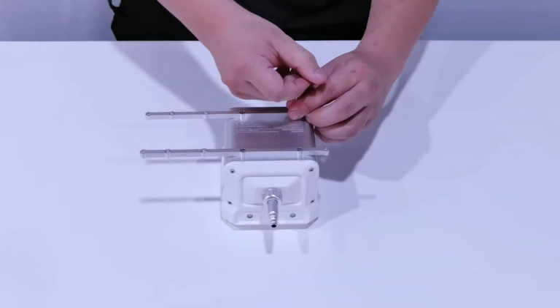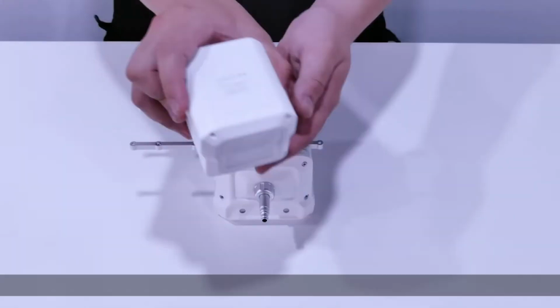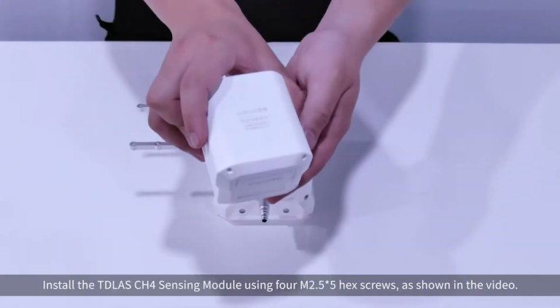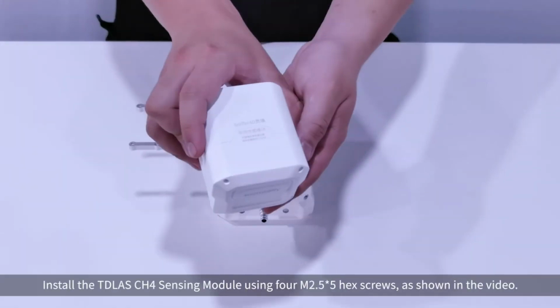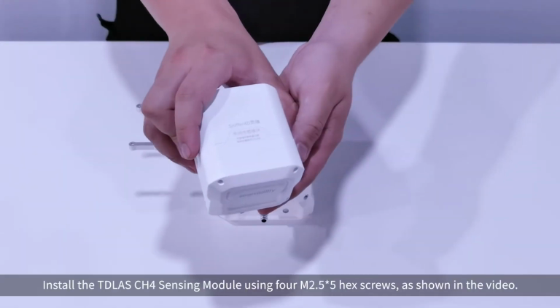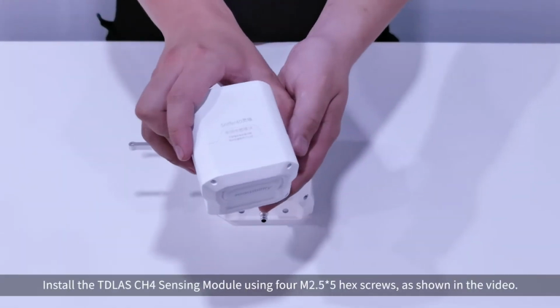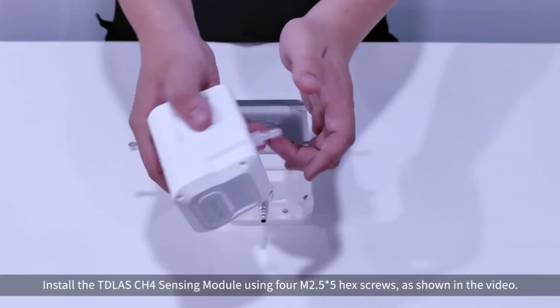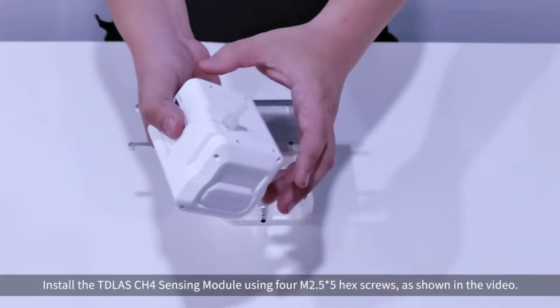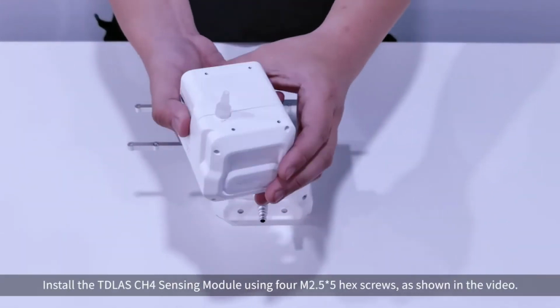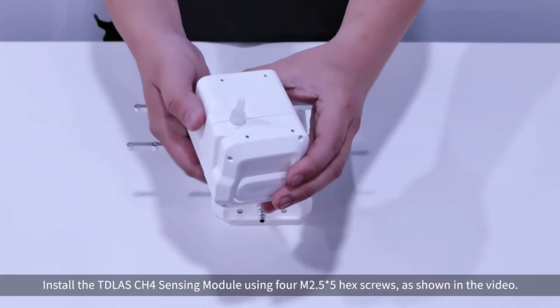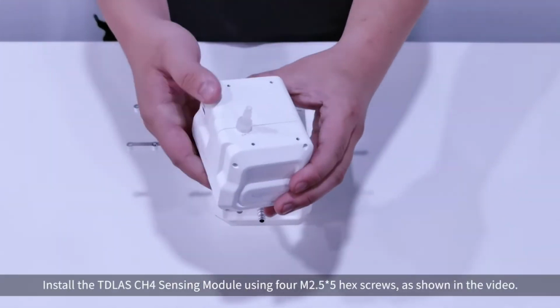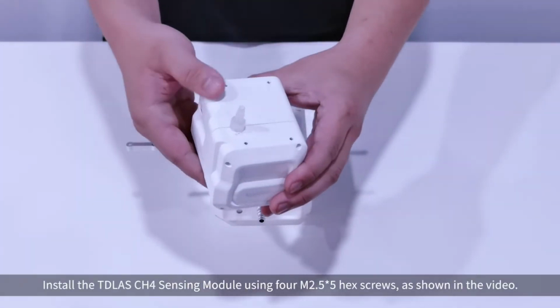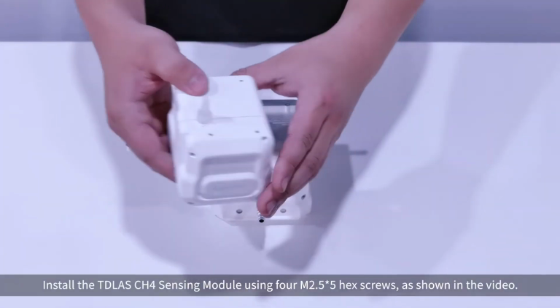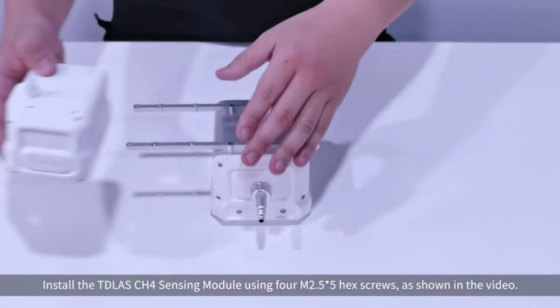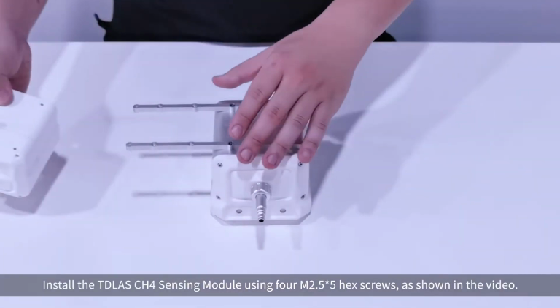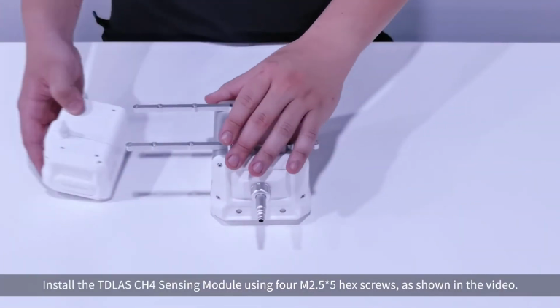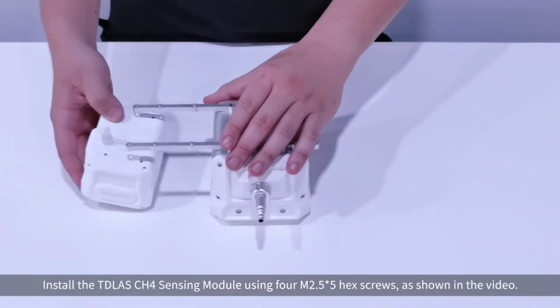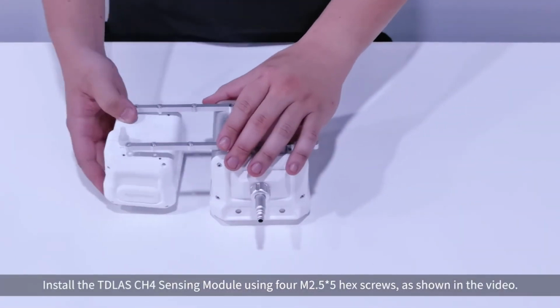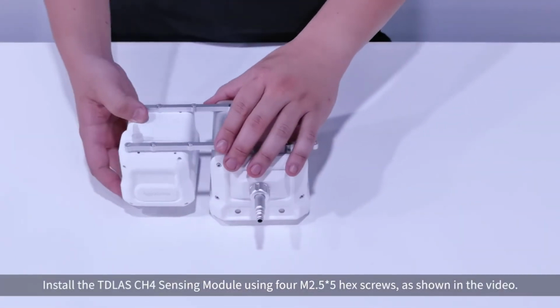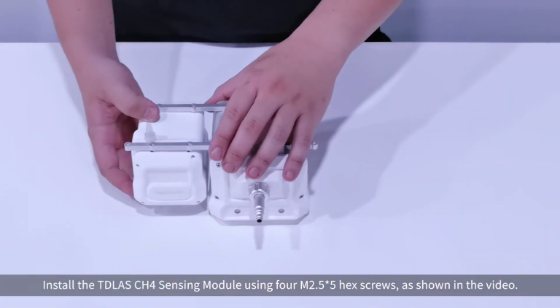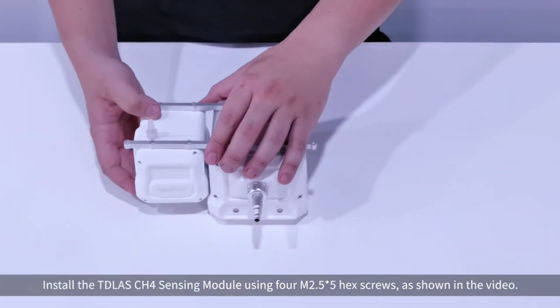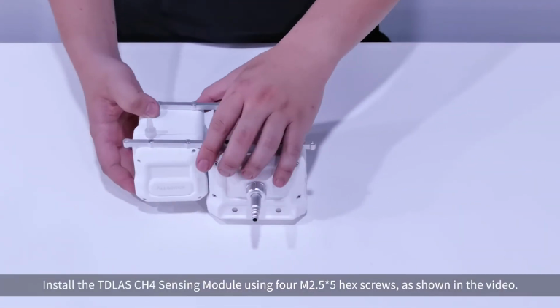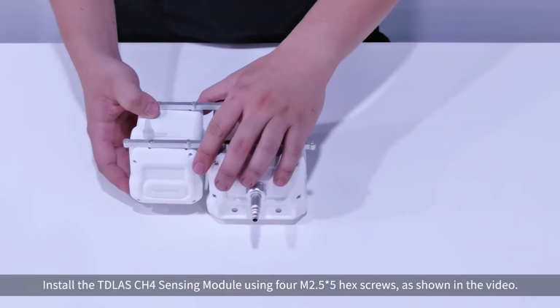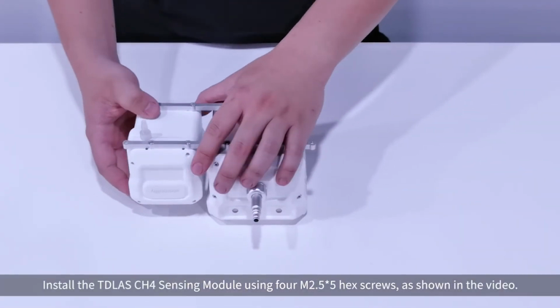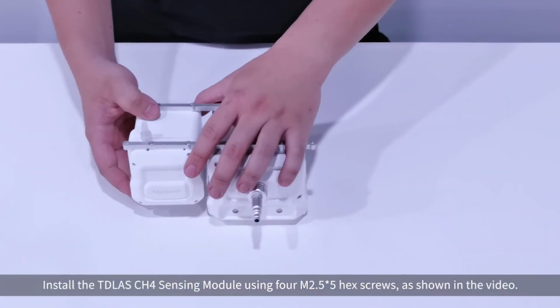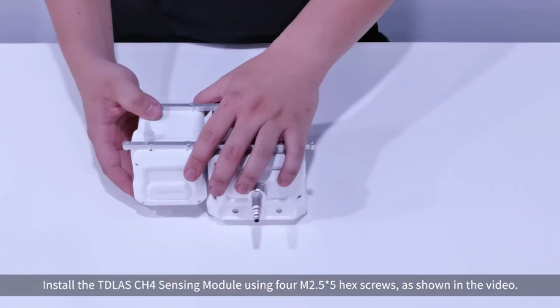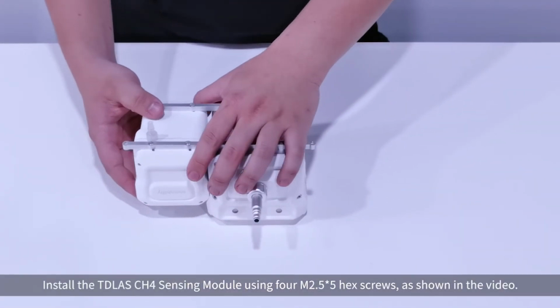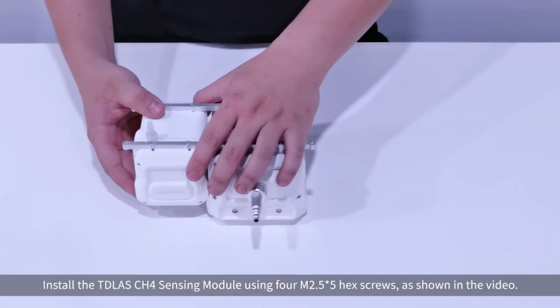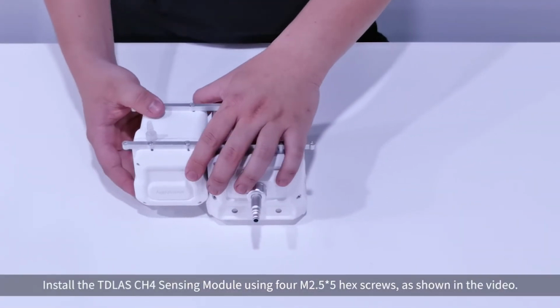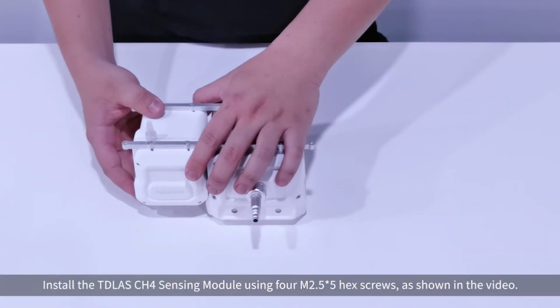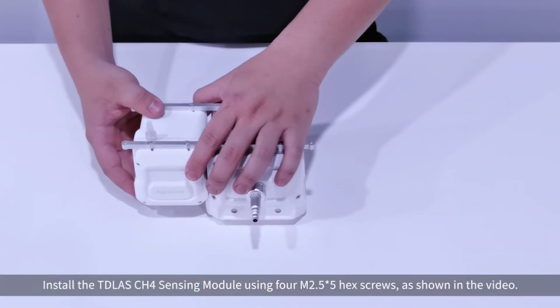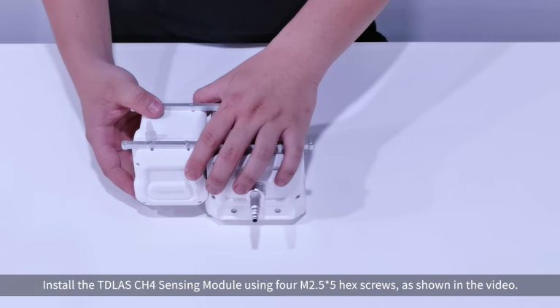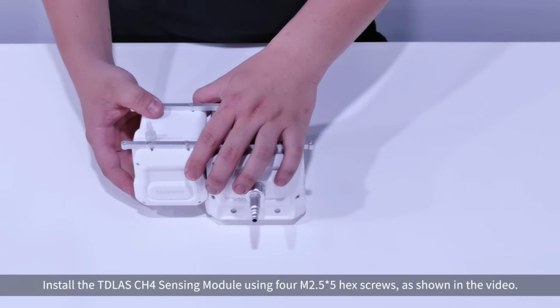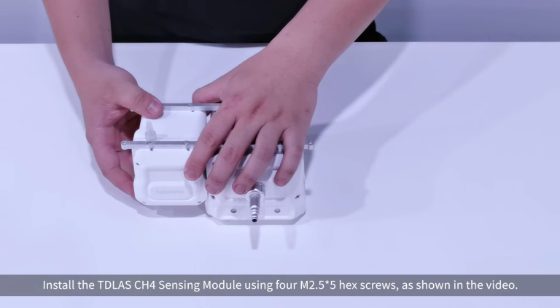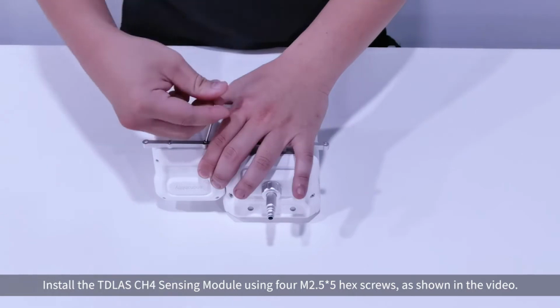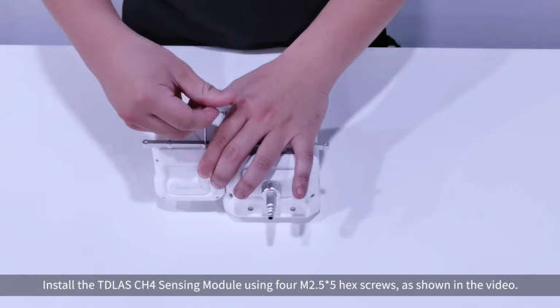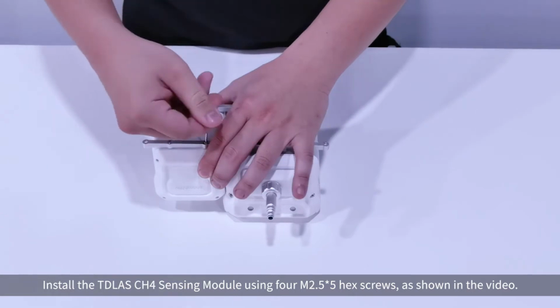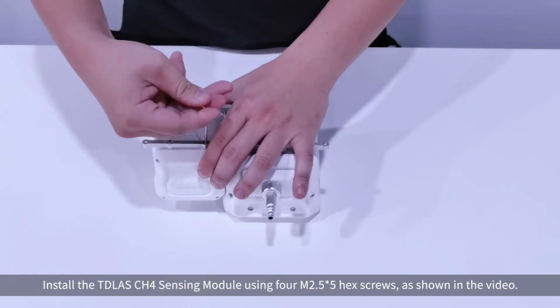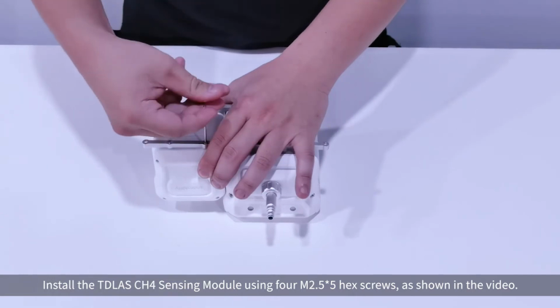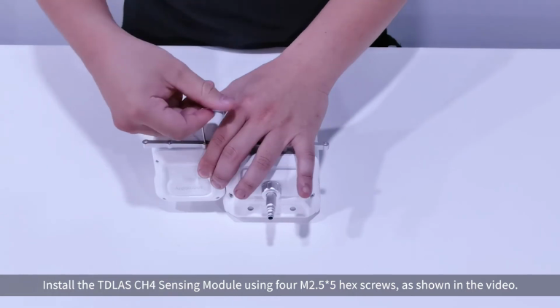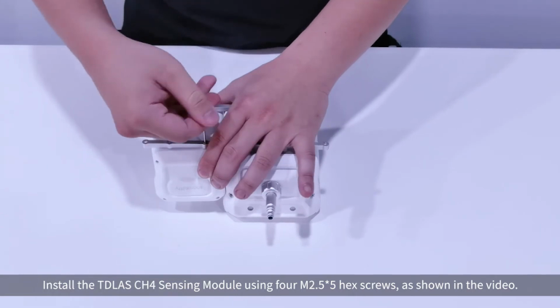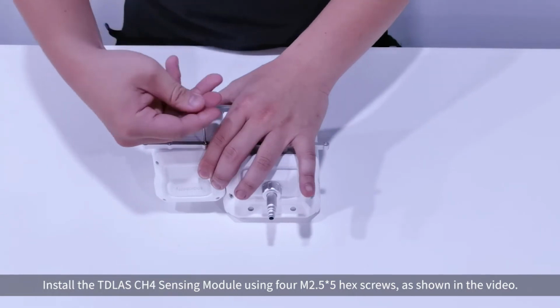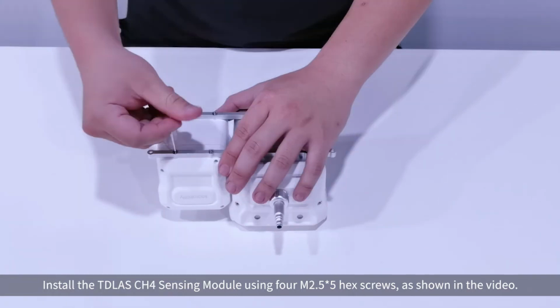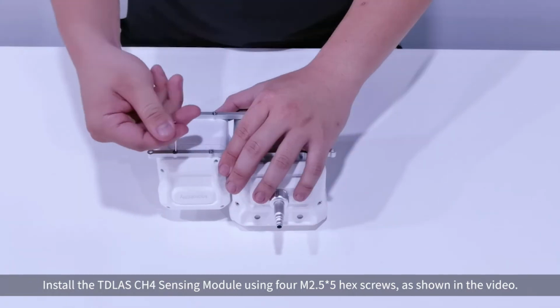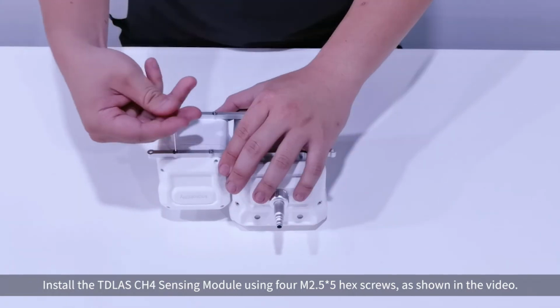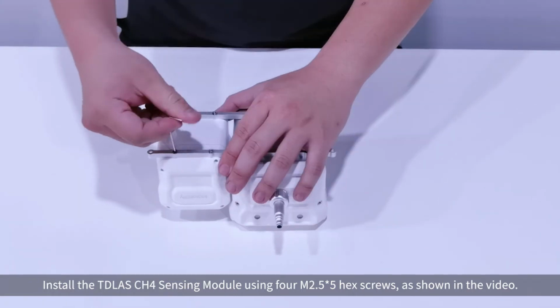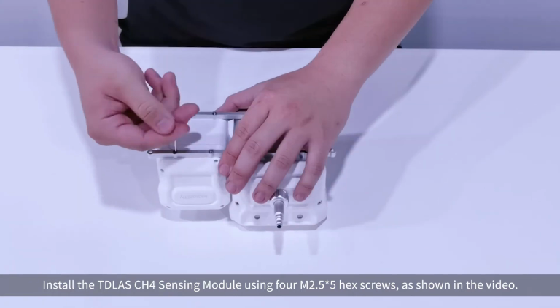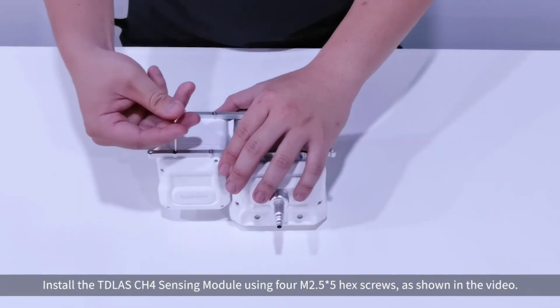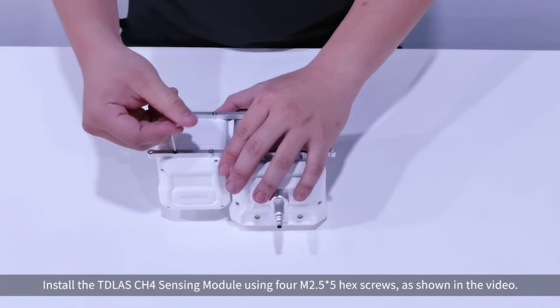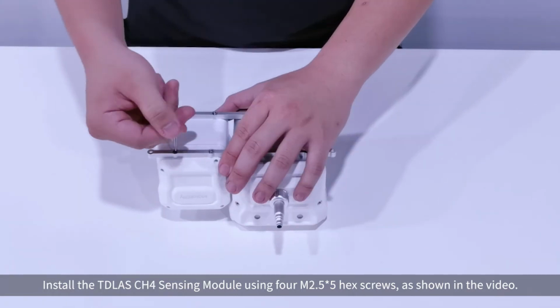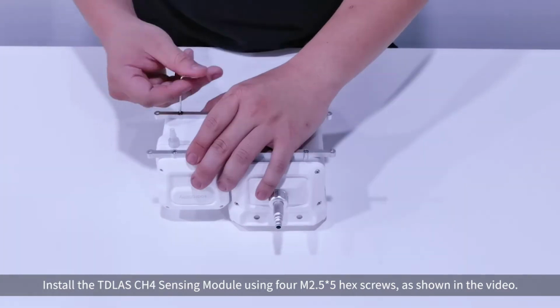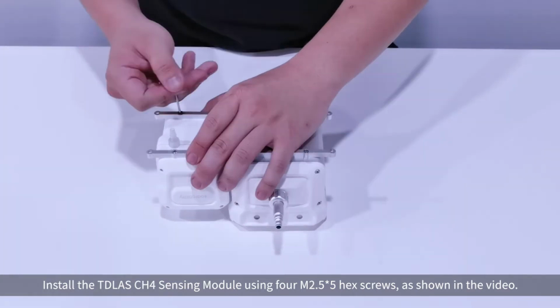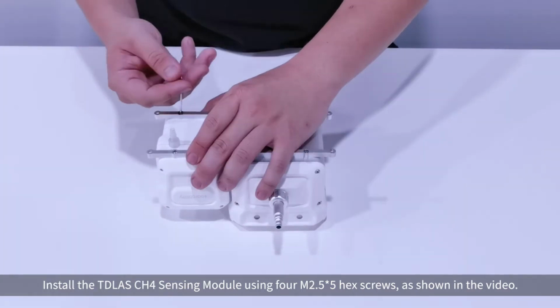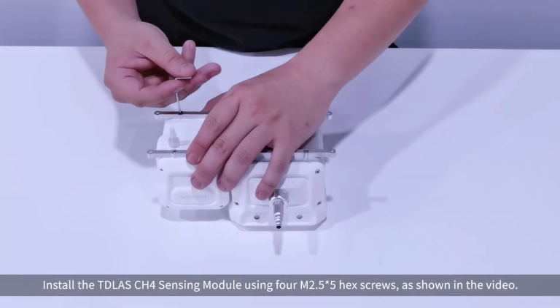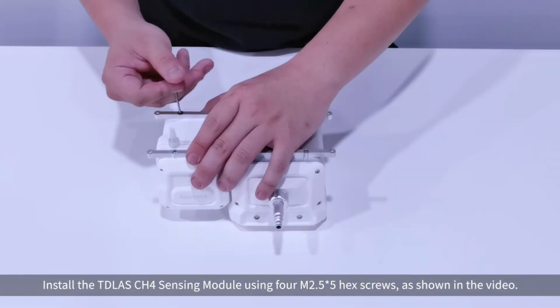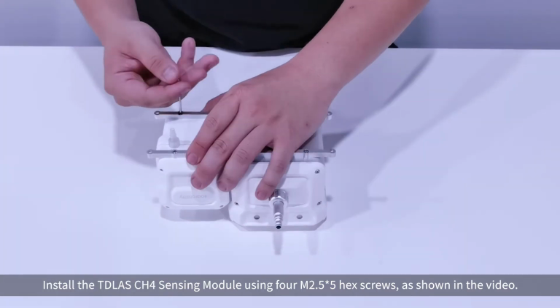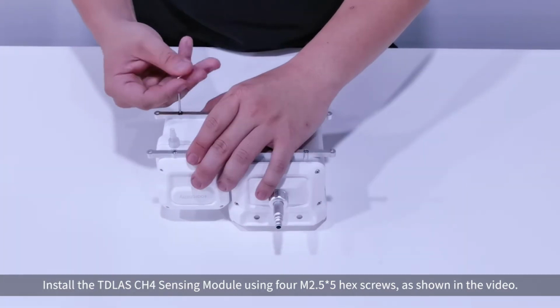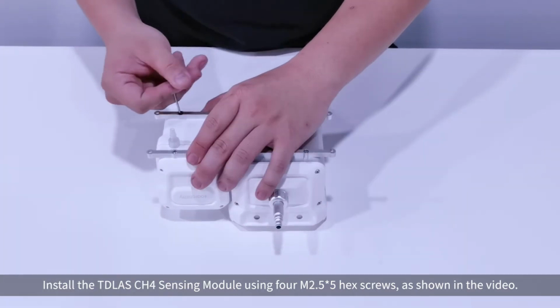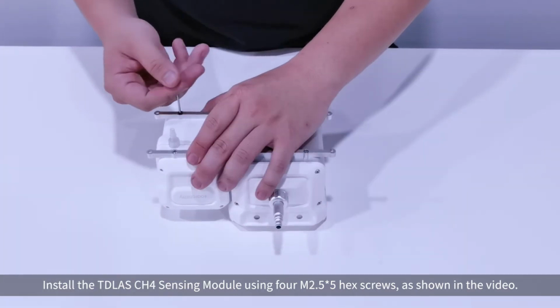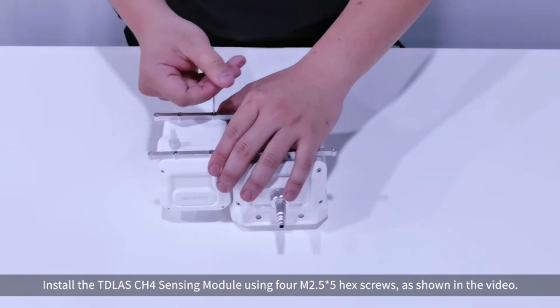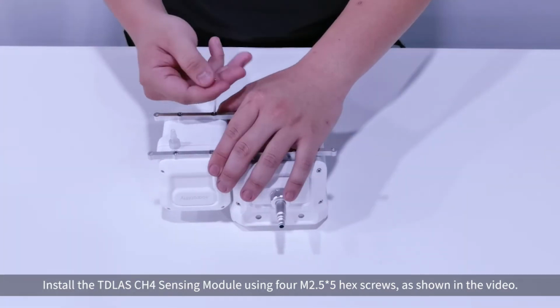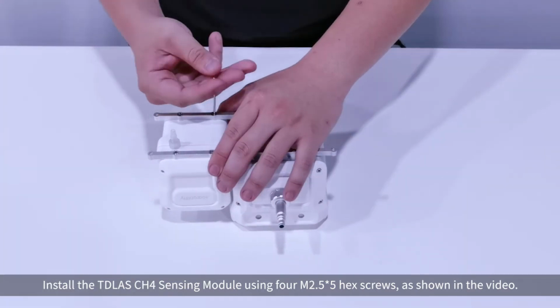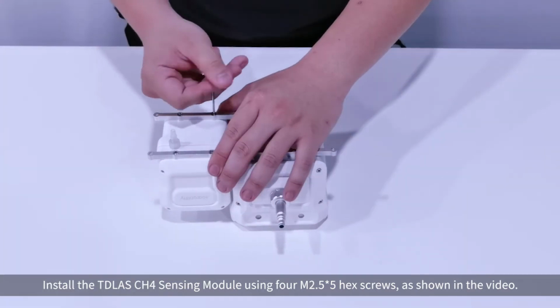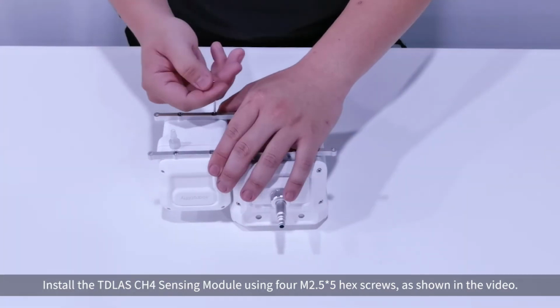Install the CH4 sensing module using 4 M2.5x5 hex screws, as shown in the video.